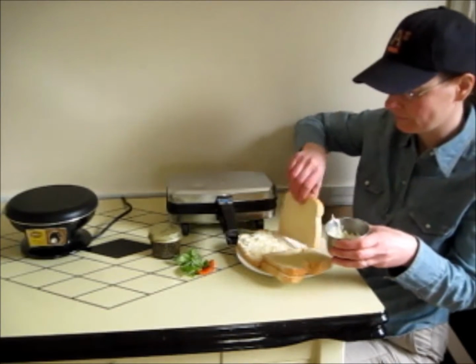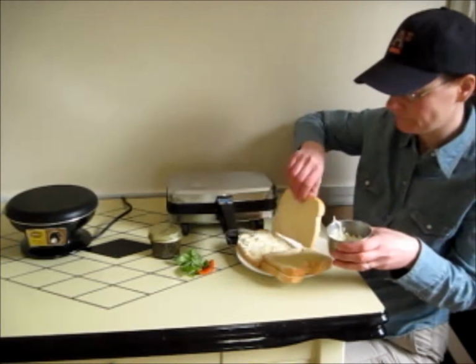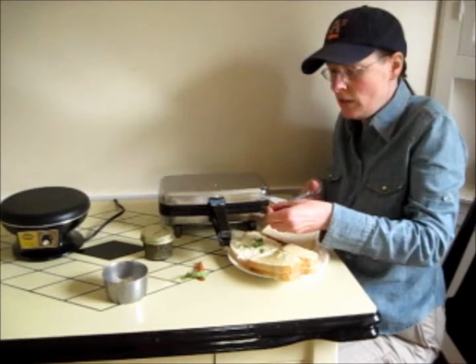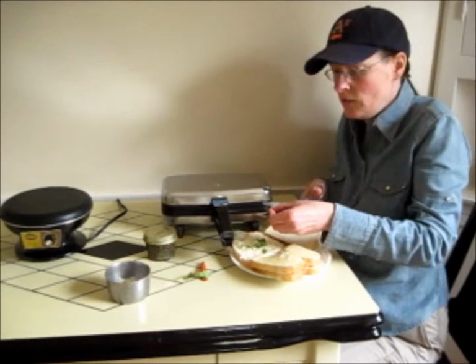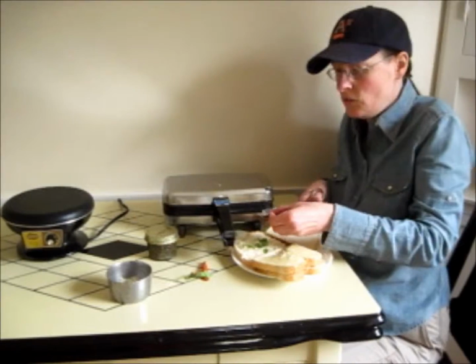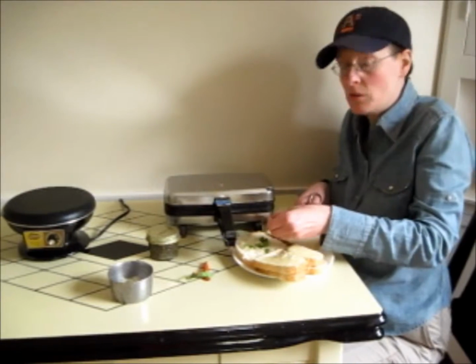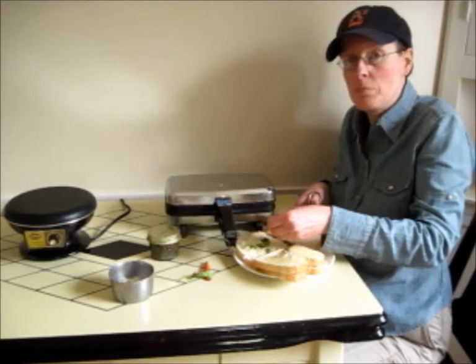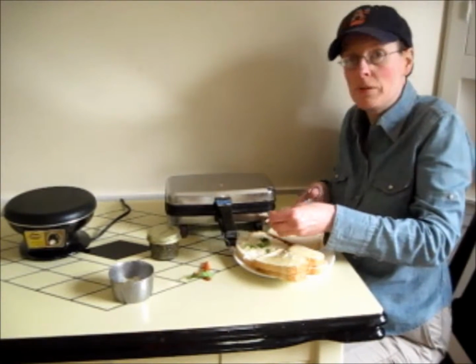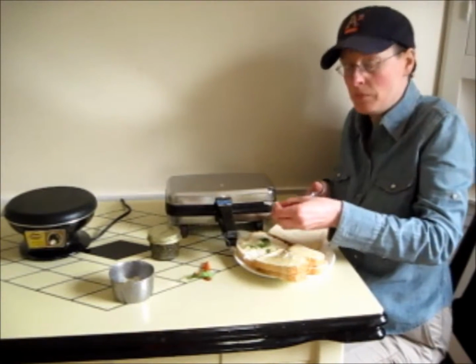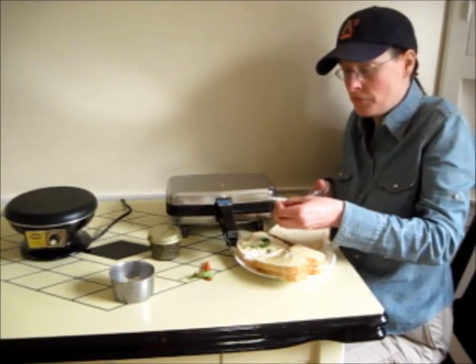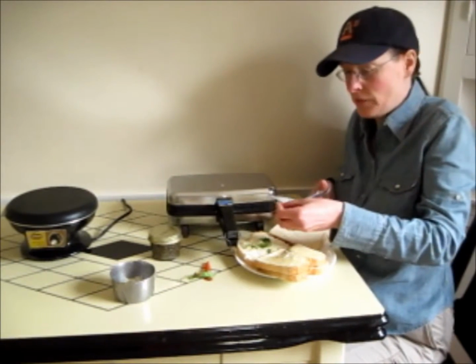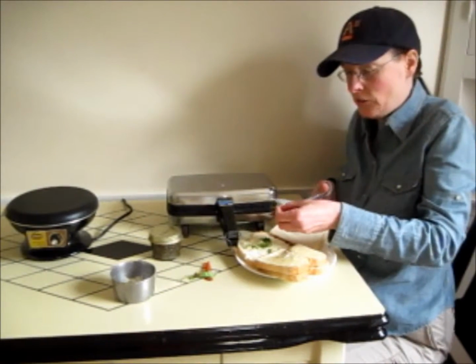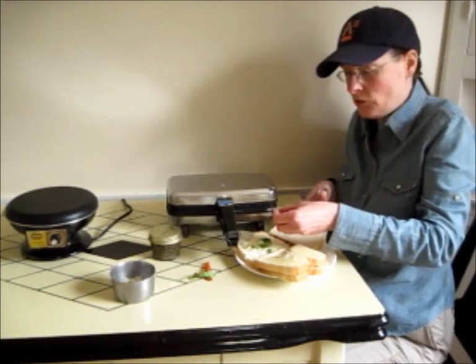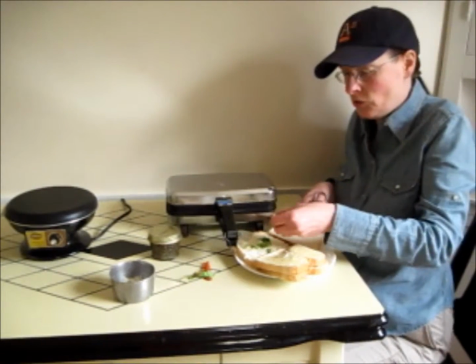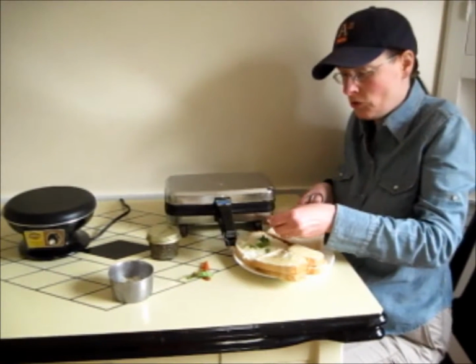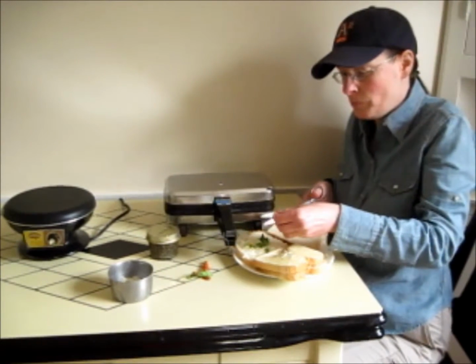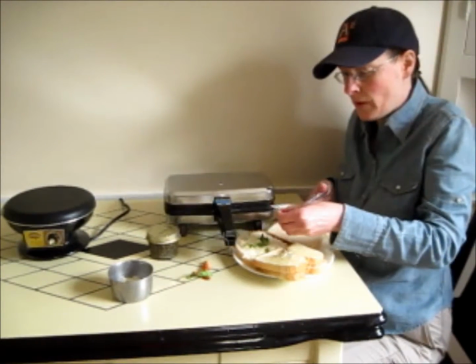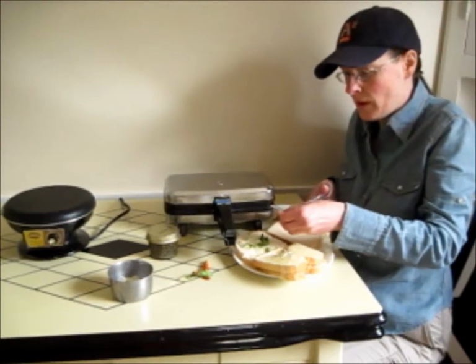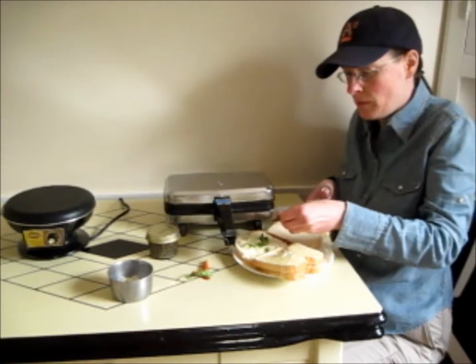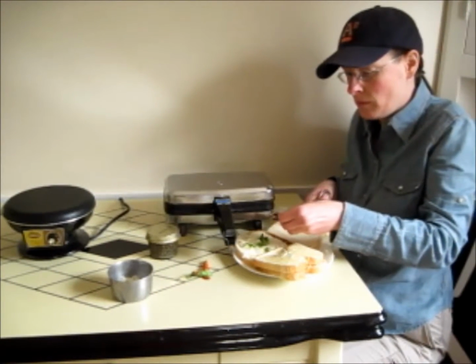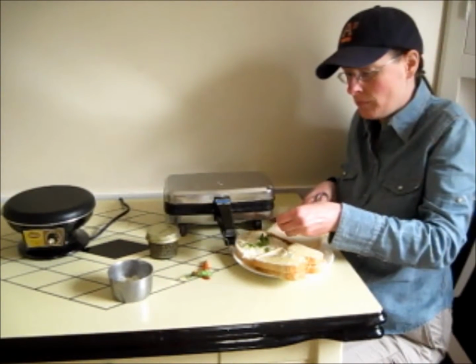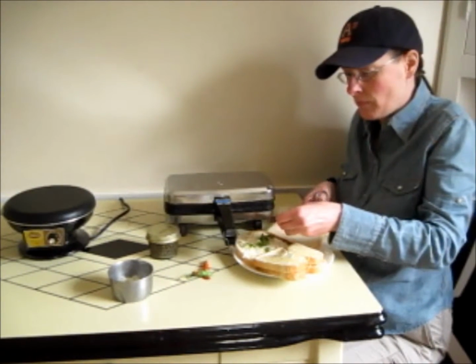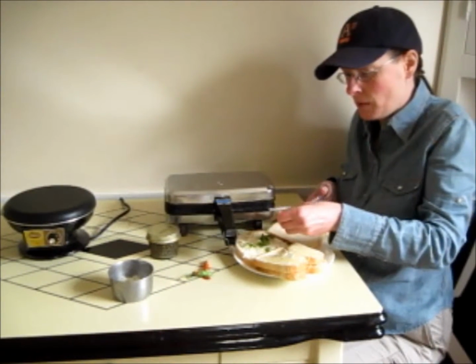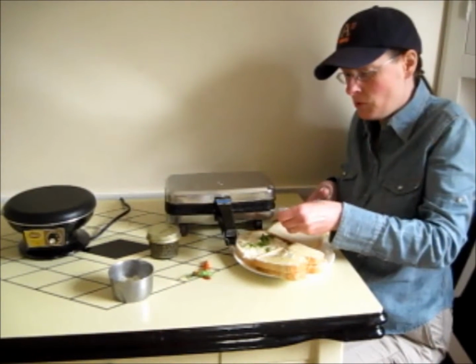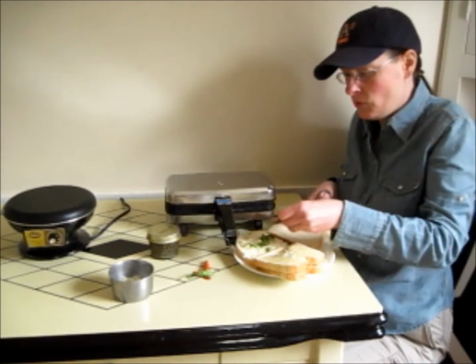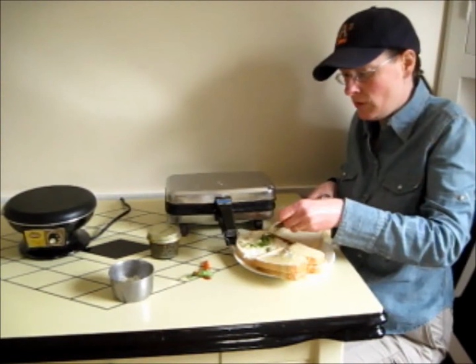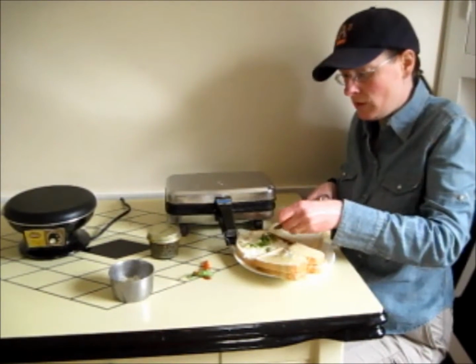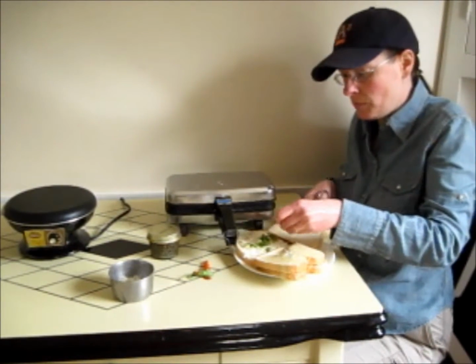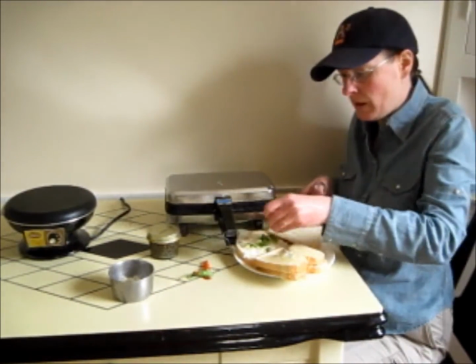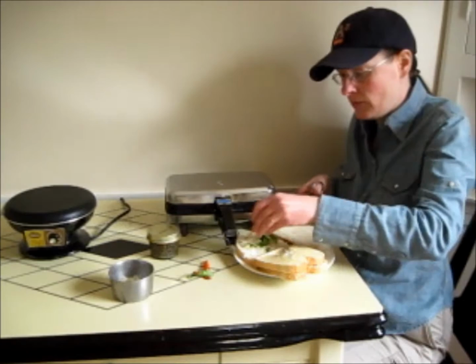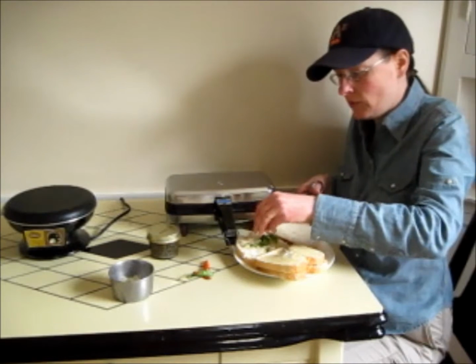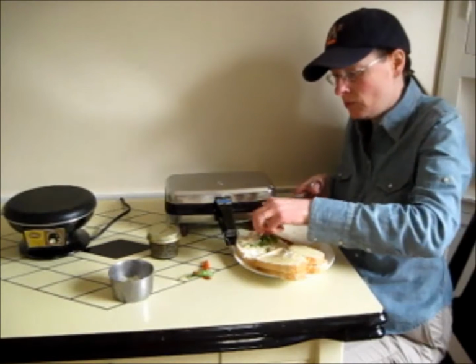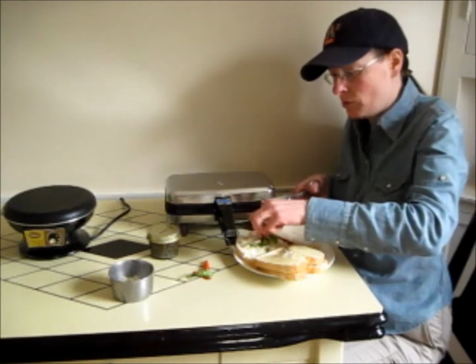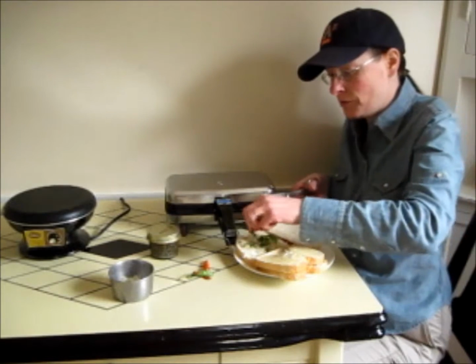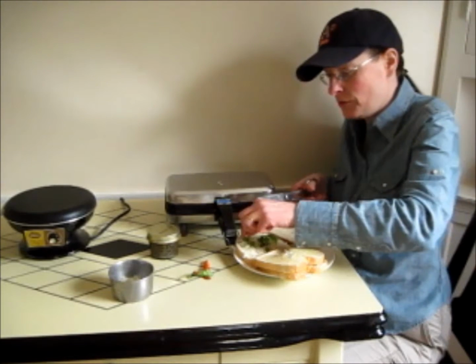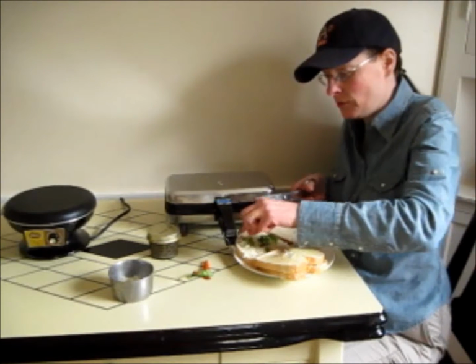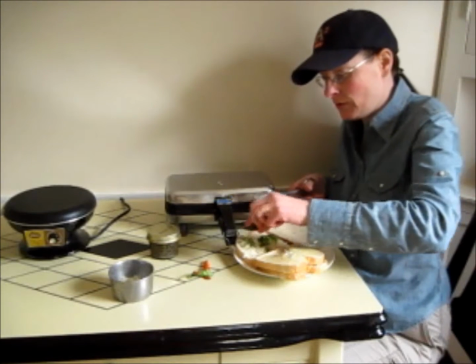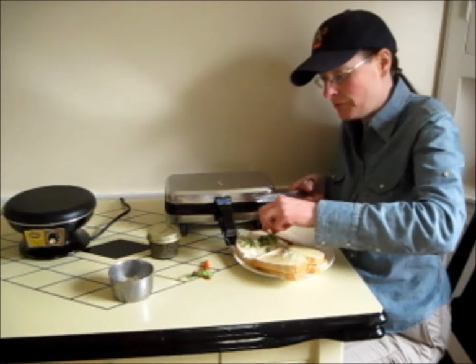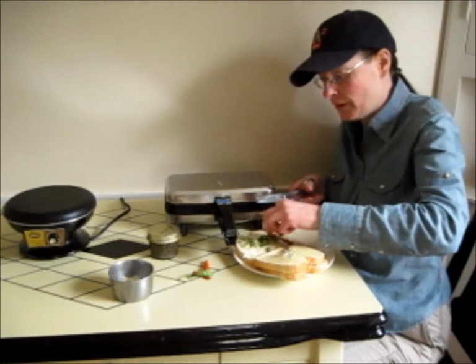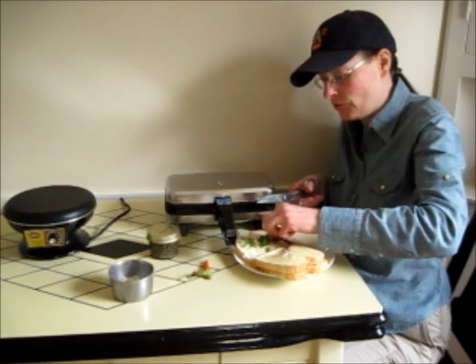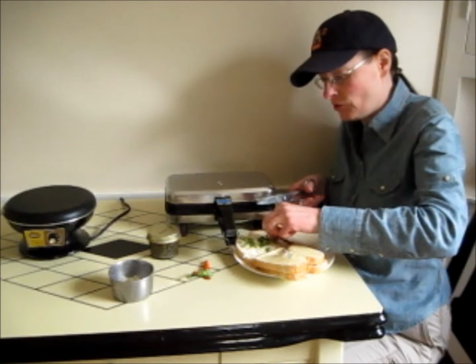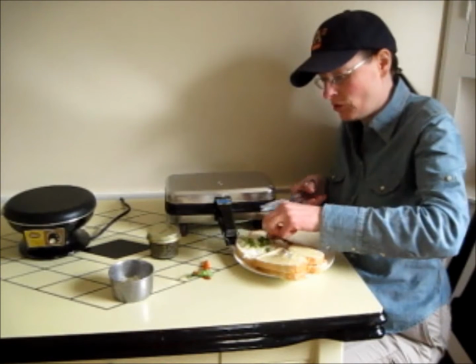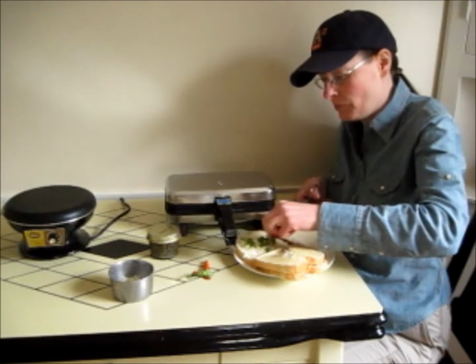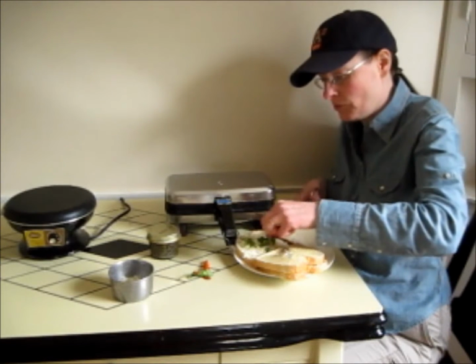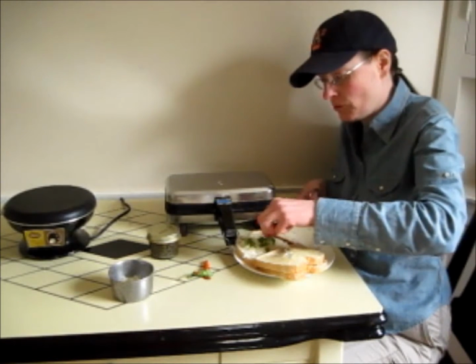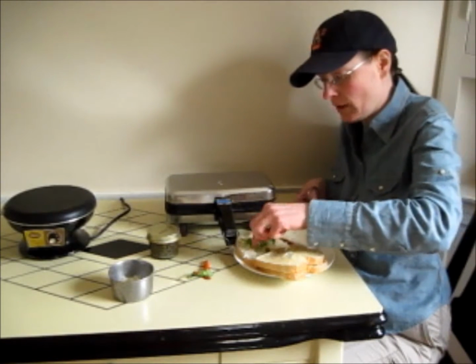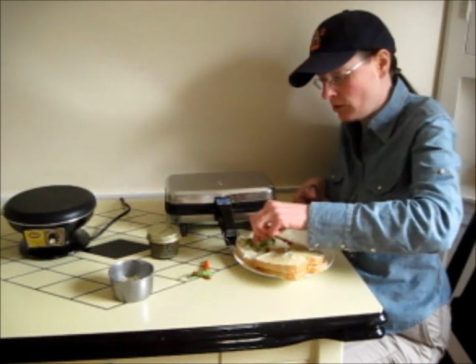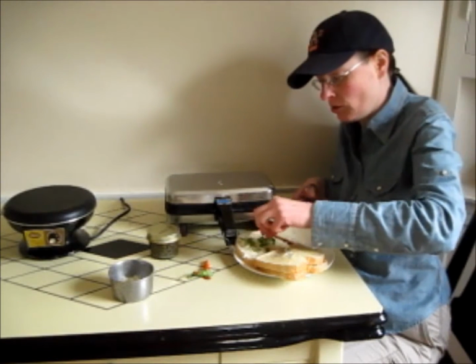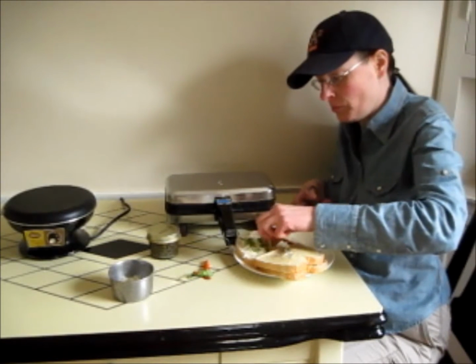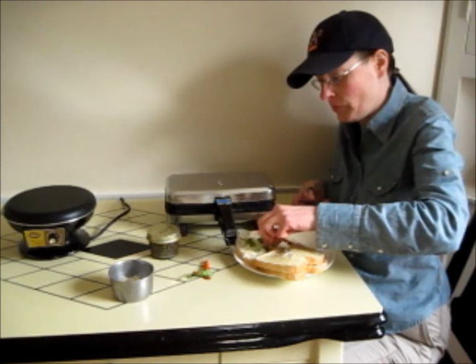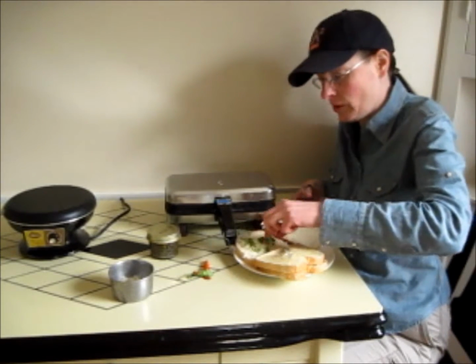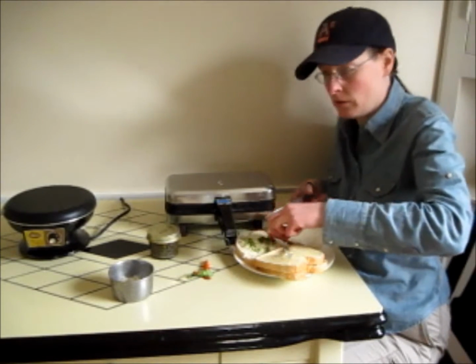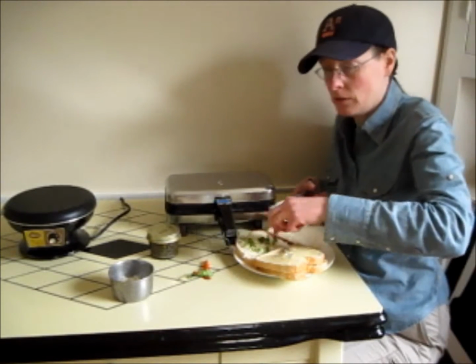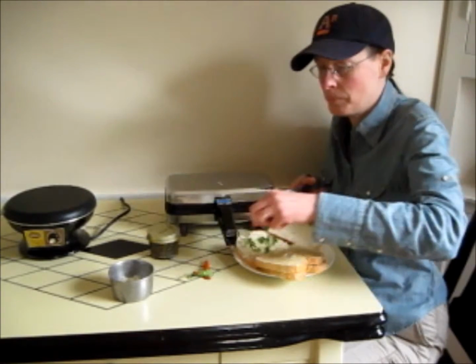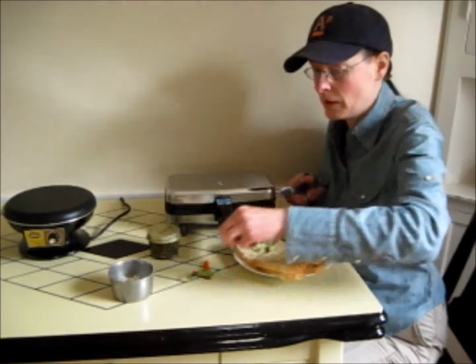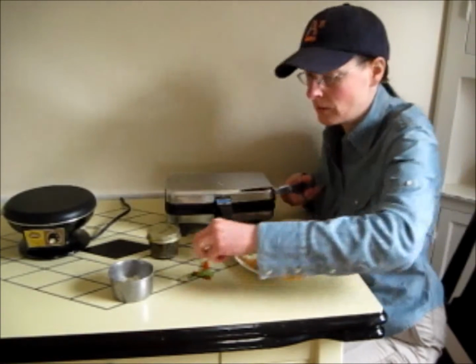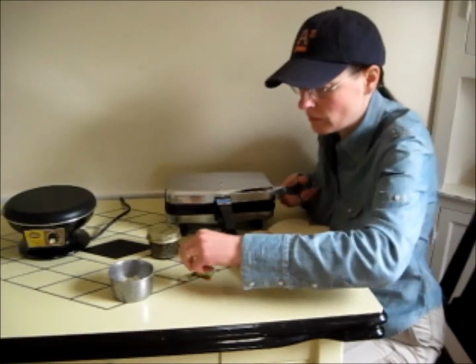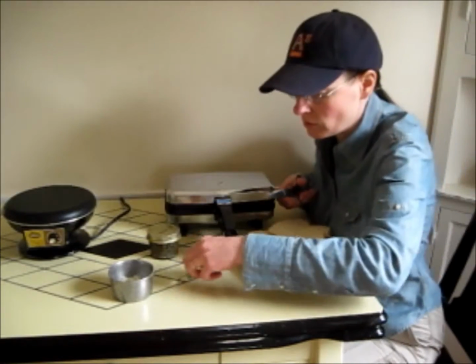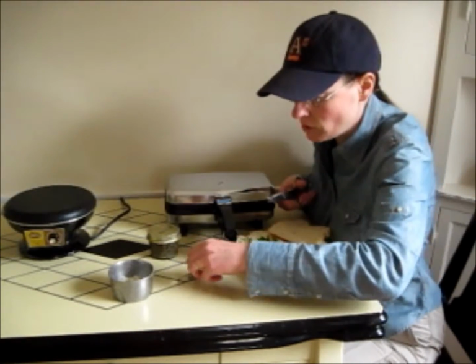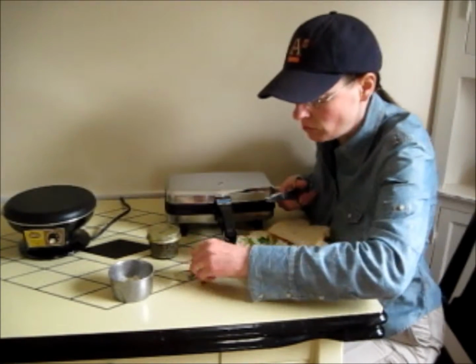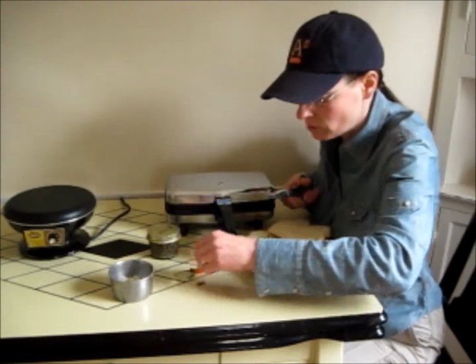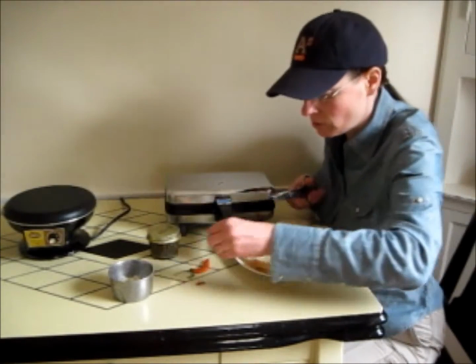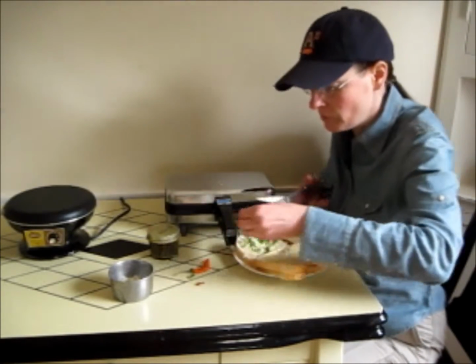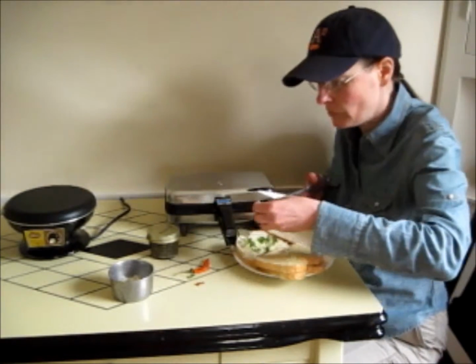You can put some fresh herbs. I'm using basil, or if you don't have fresh herbs, dried herbs are better than no herbs.